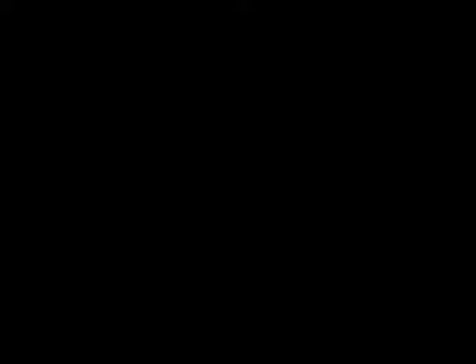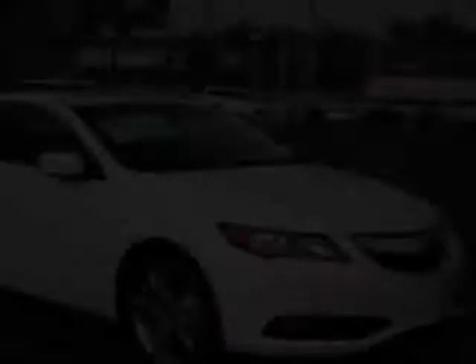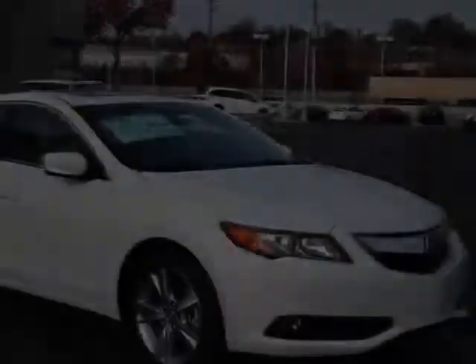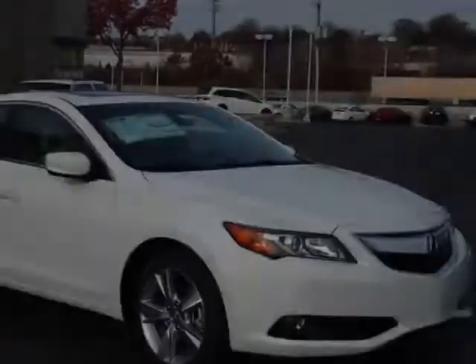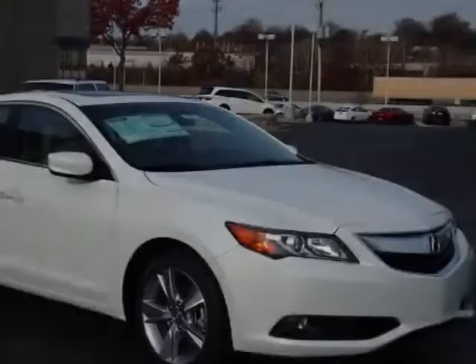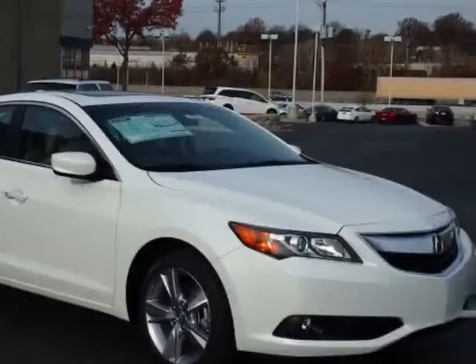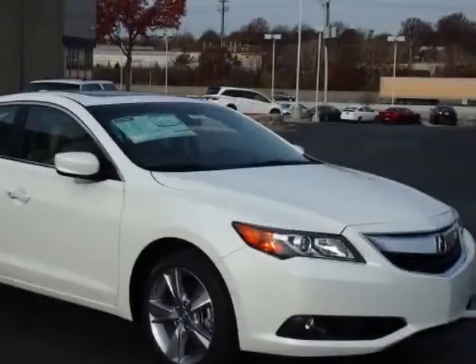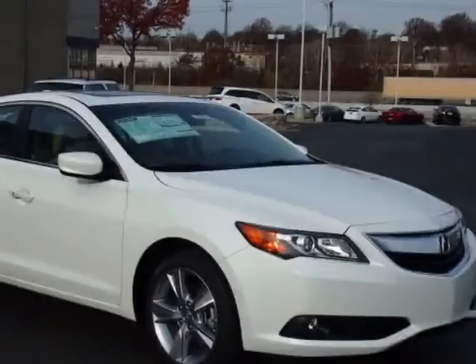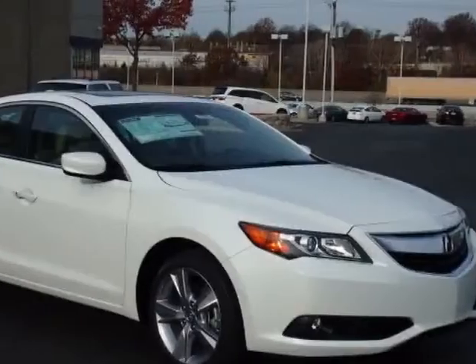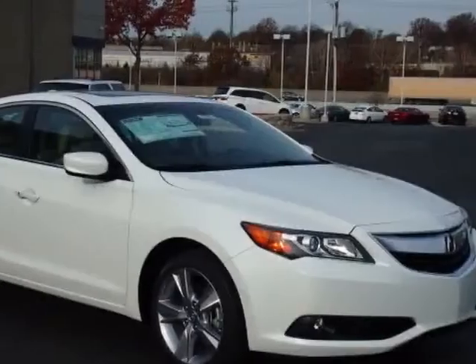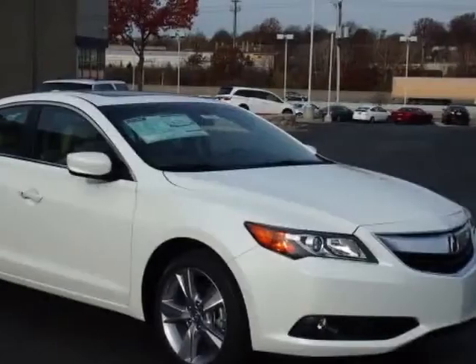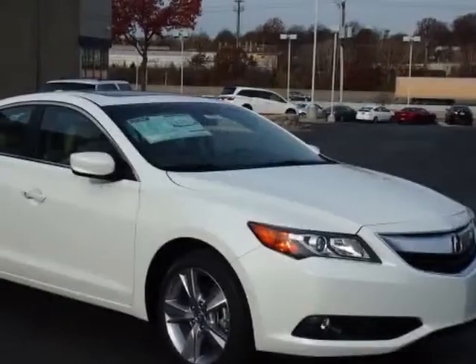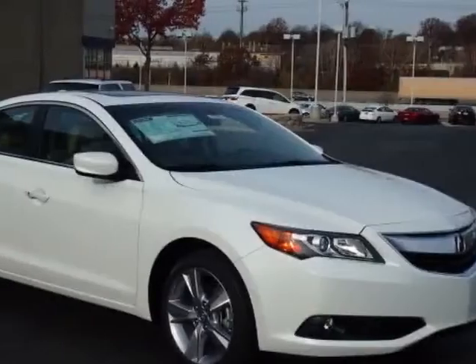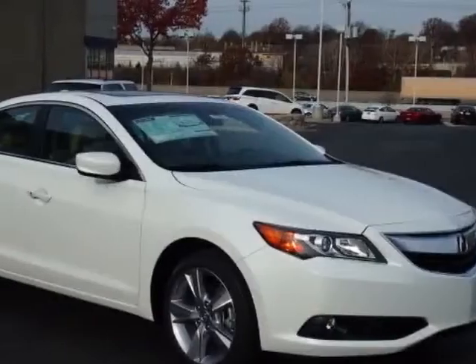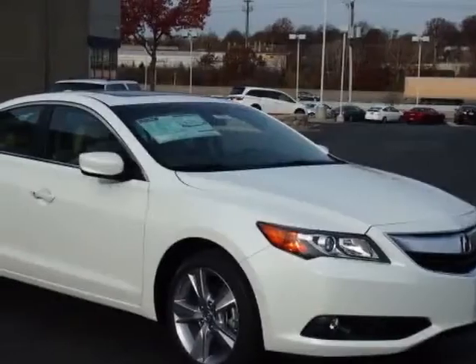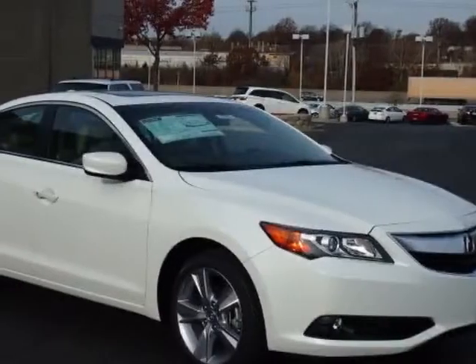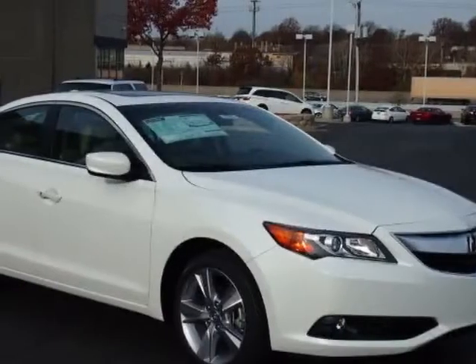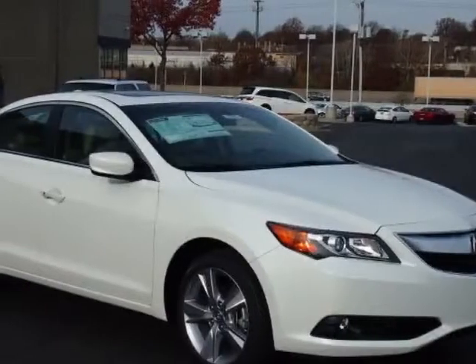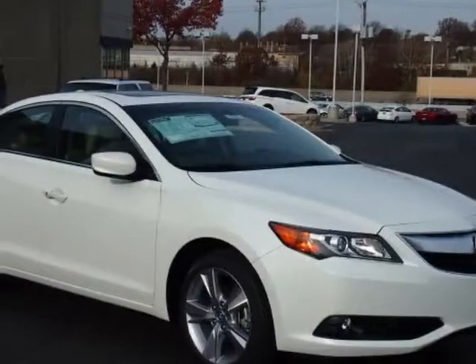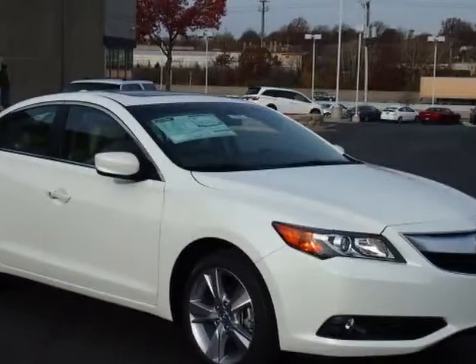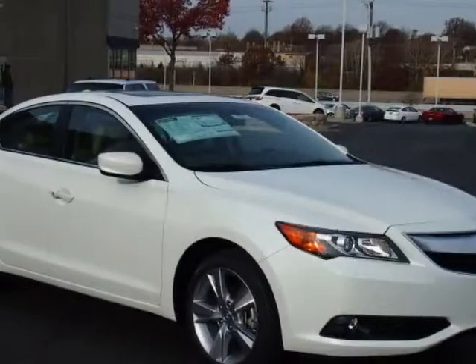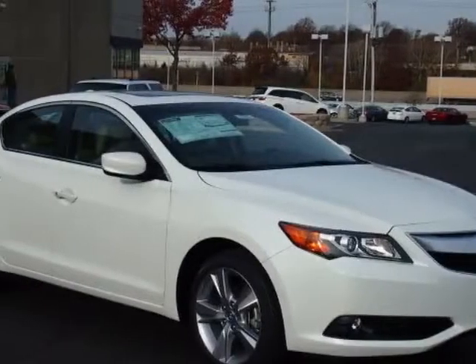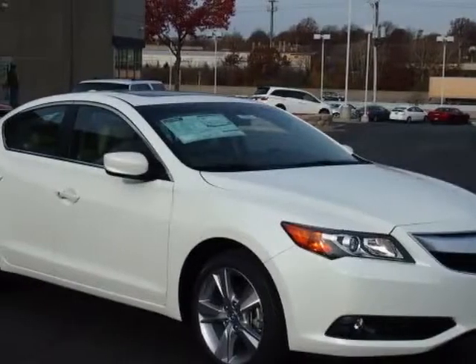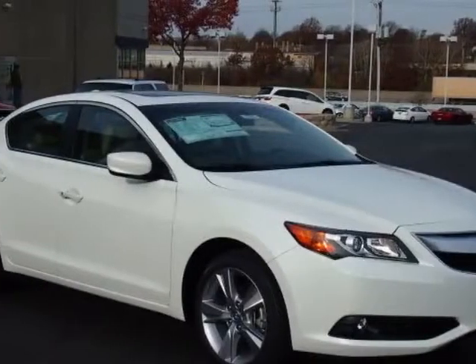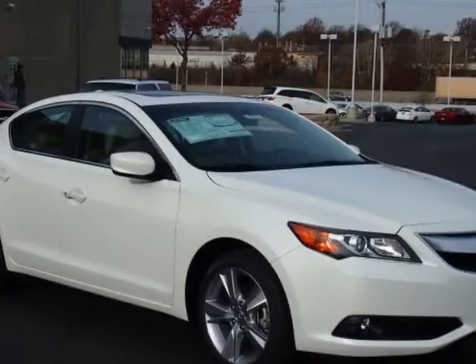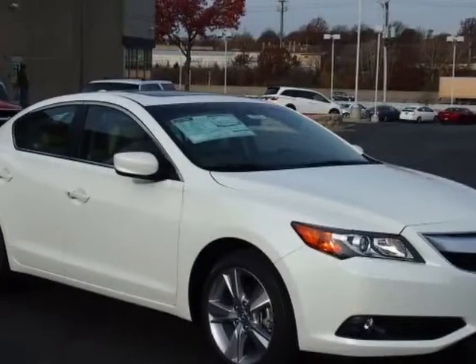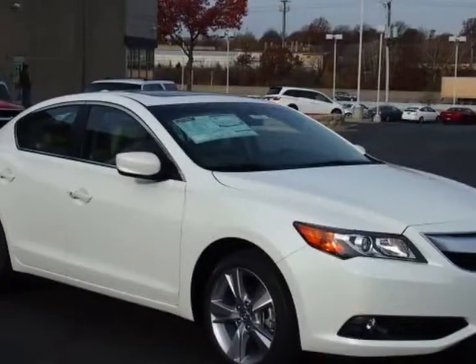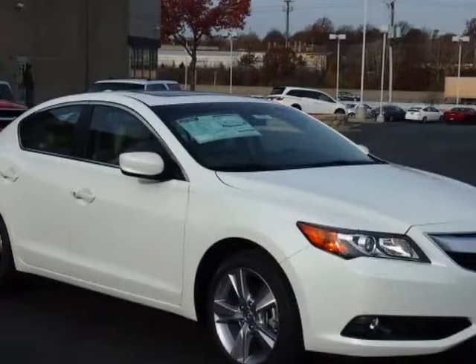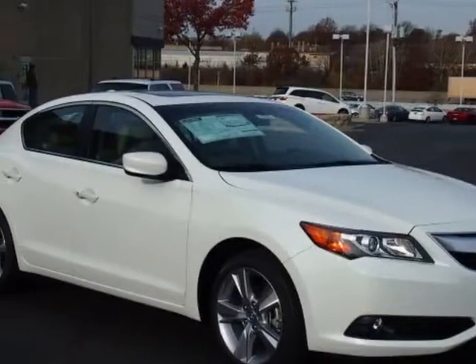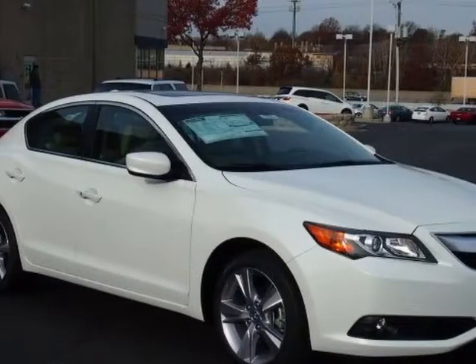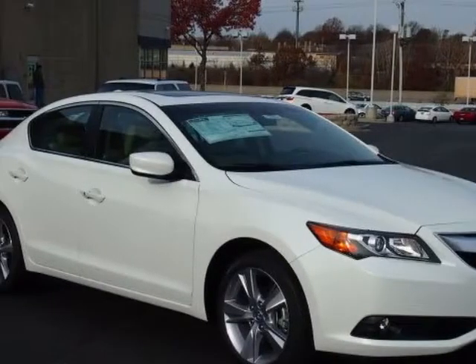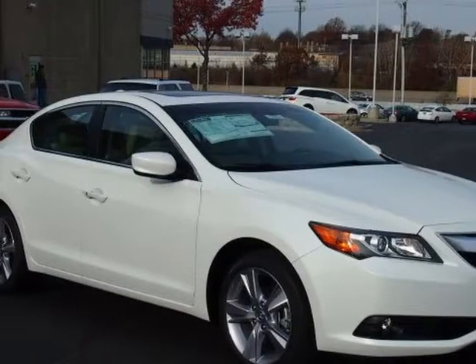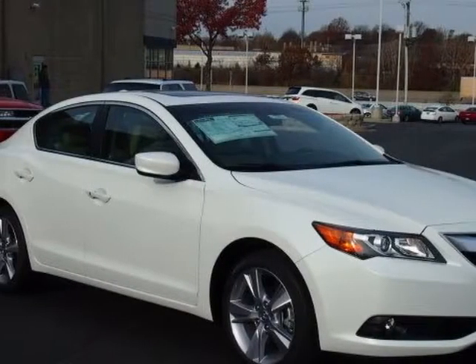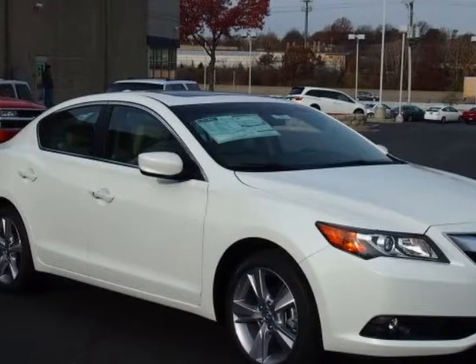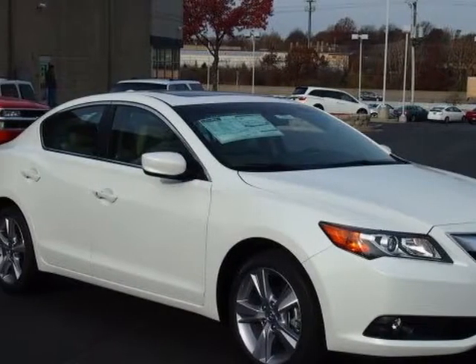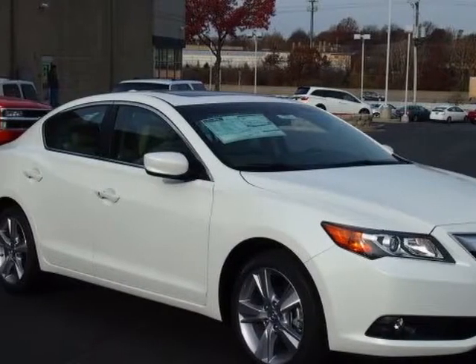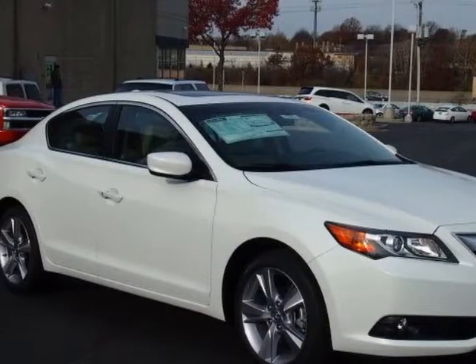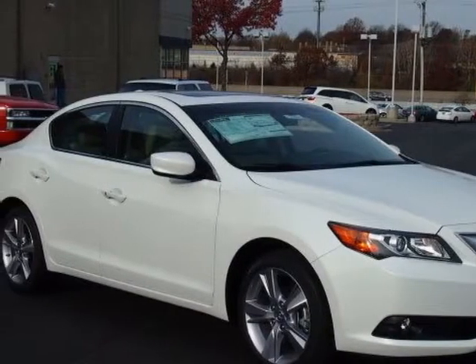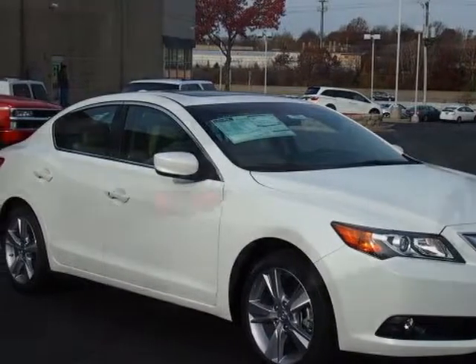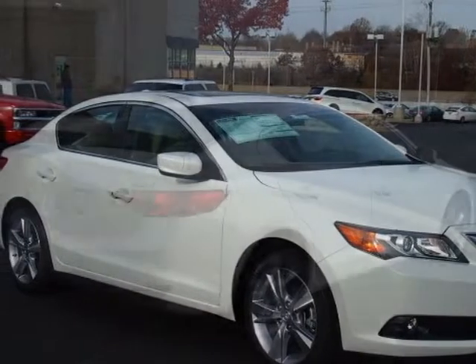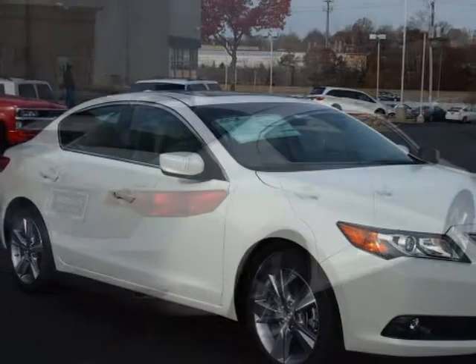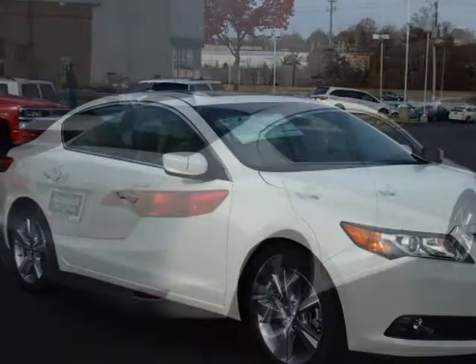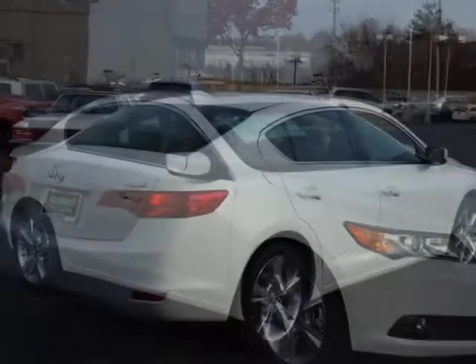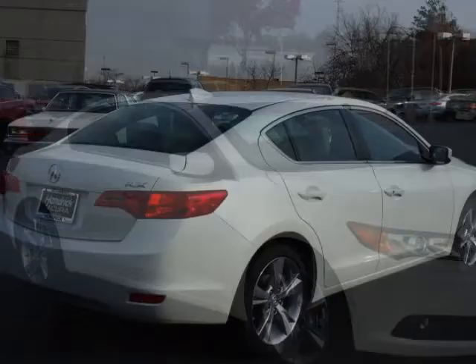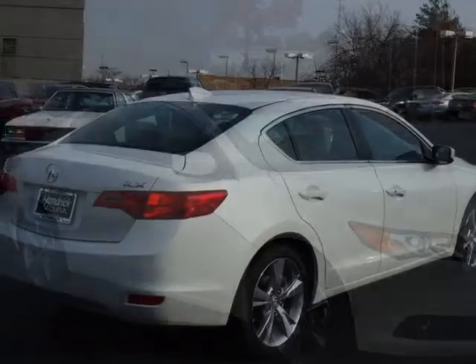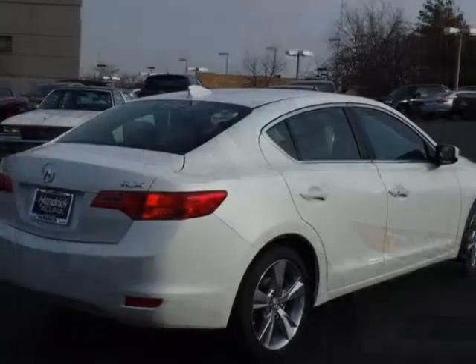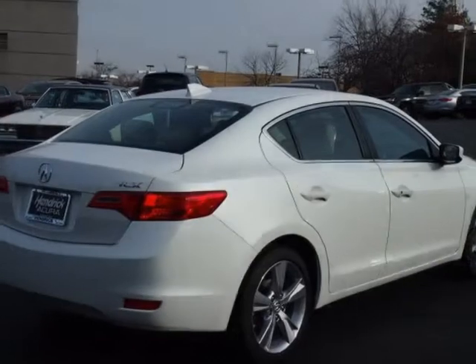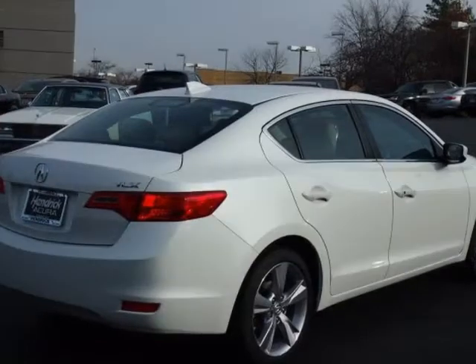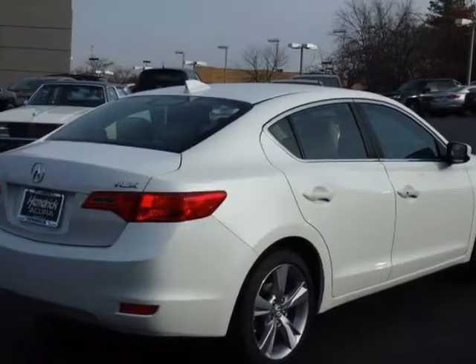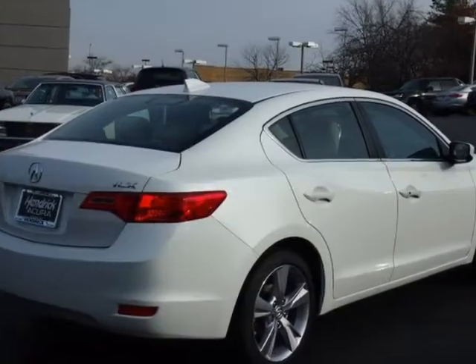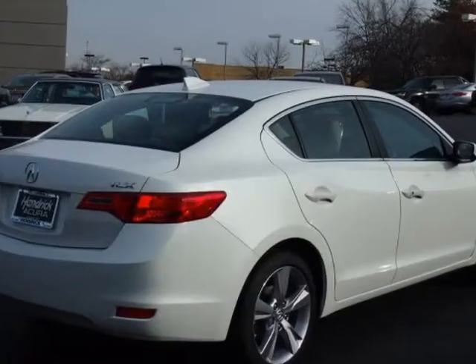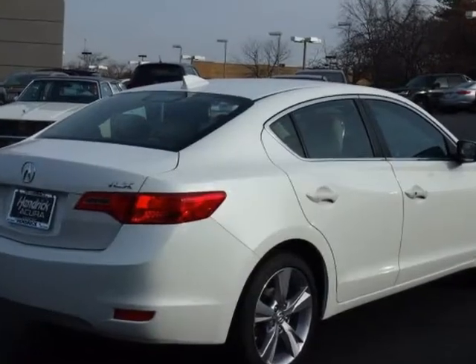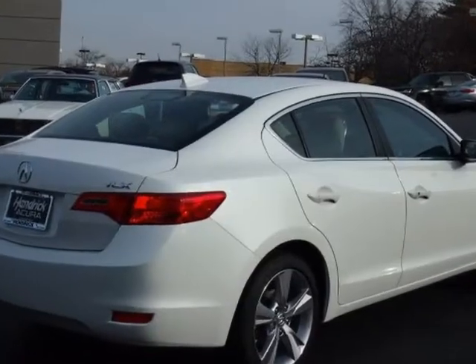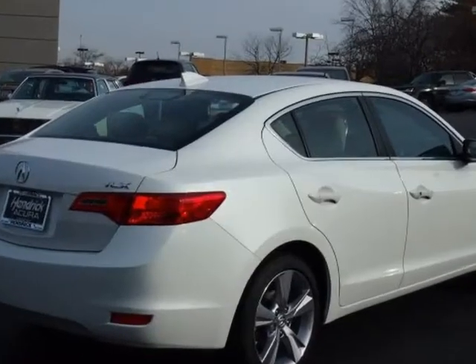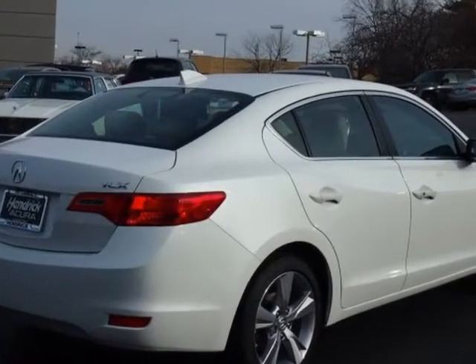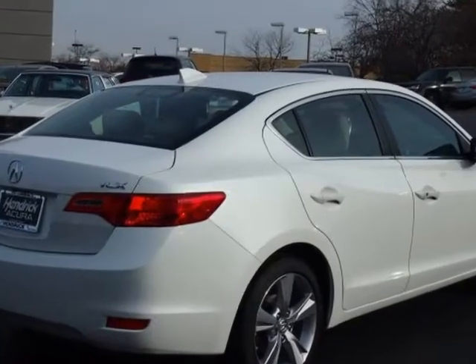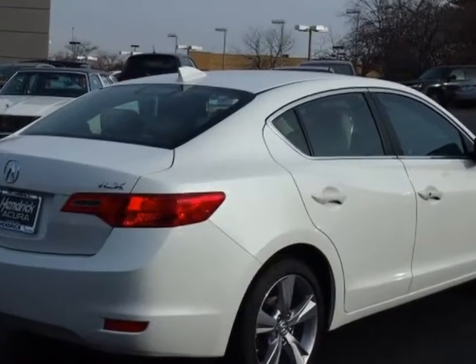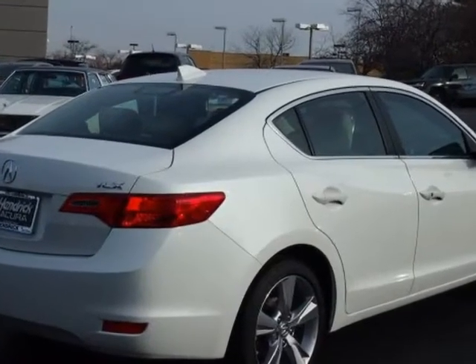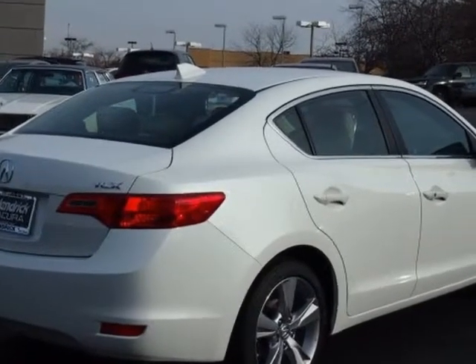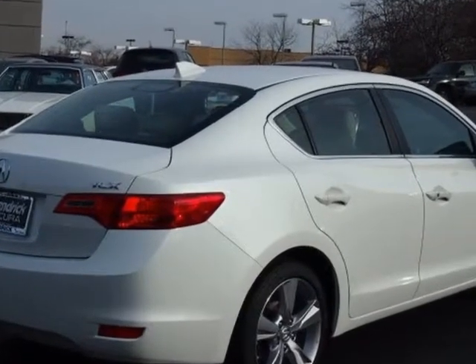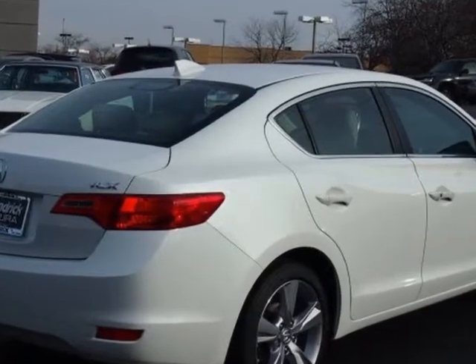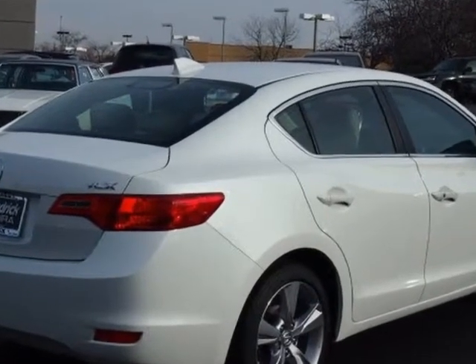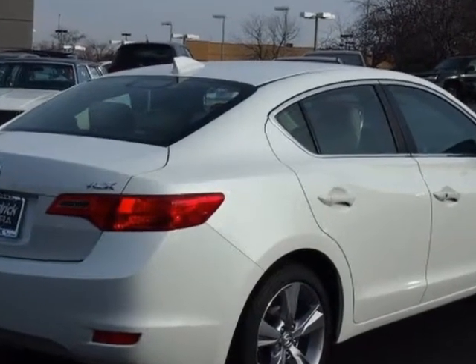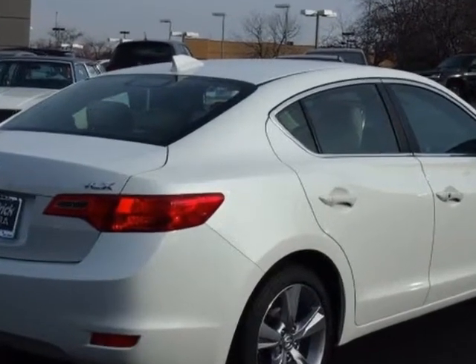Check out this new 2013 Acura ILX. For your protection, this vehicle has a full factory warranty.